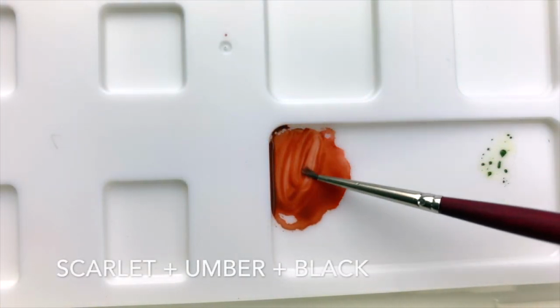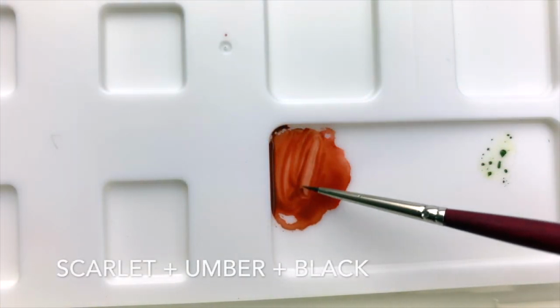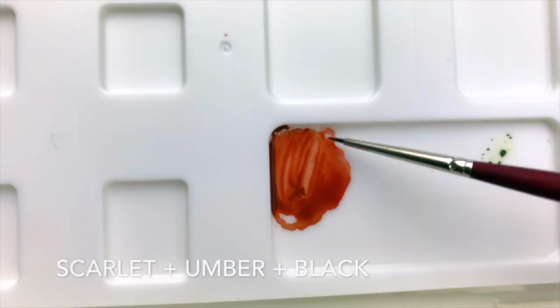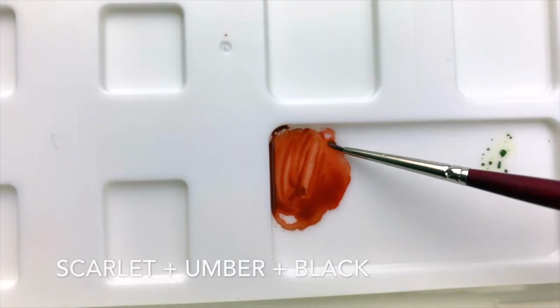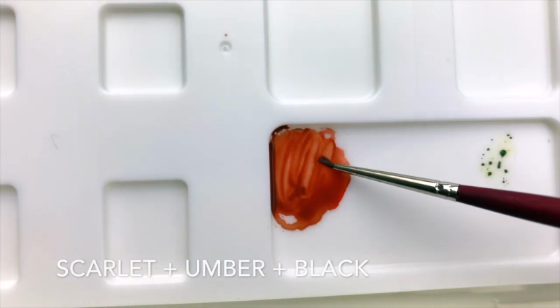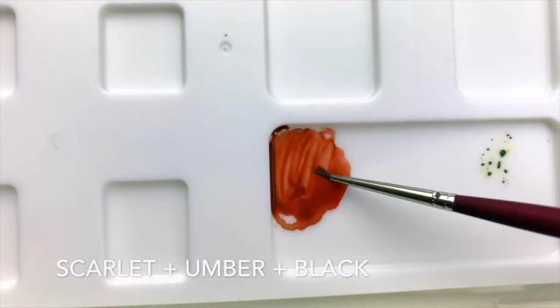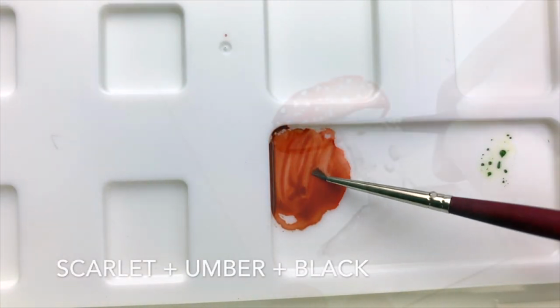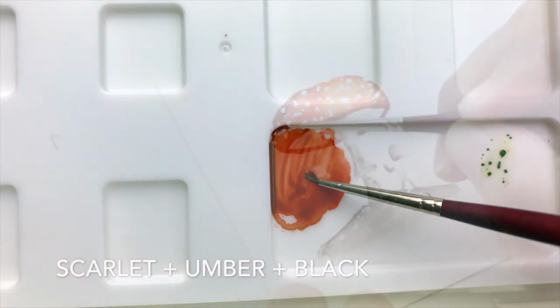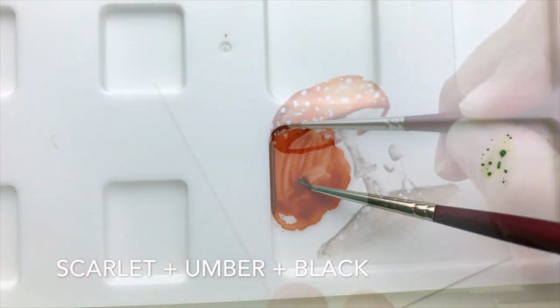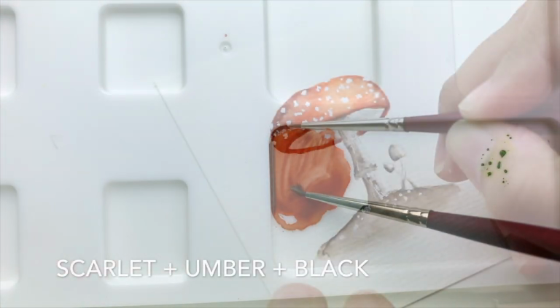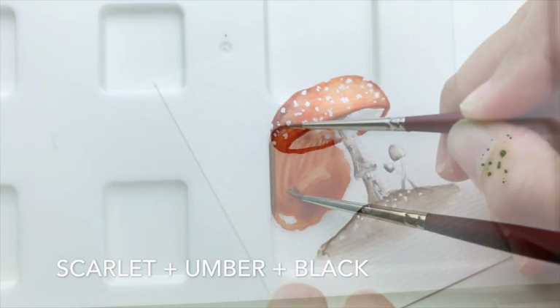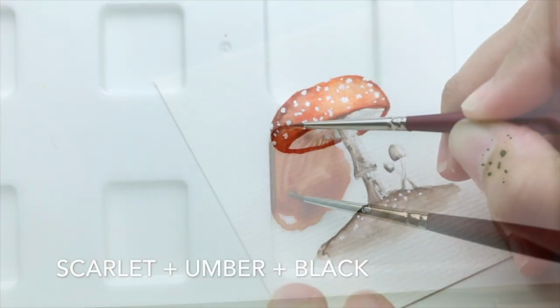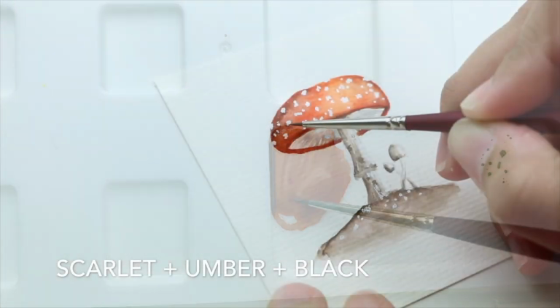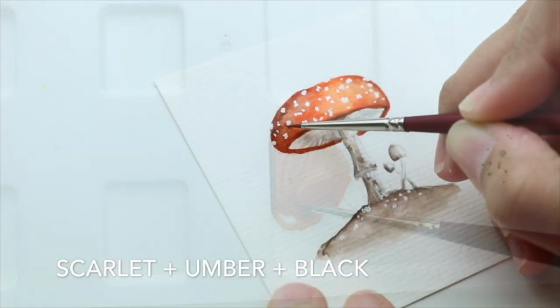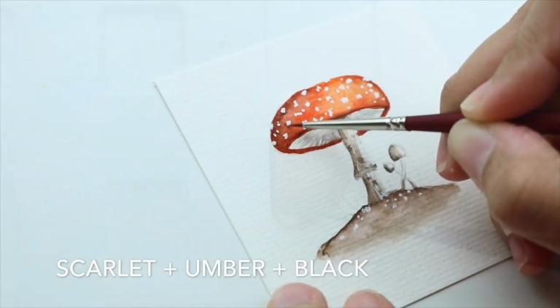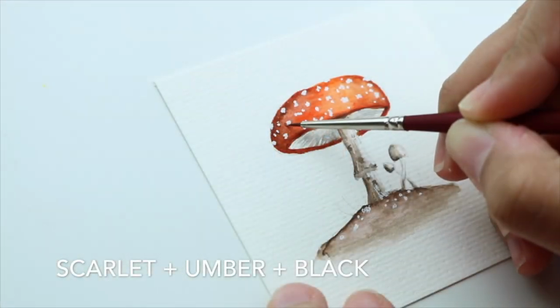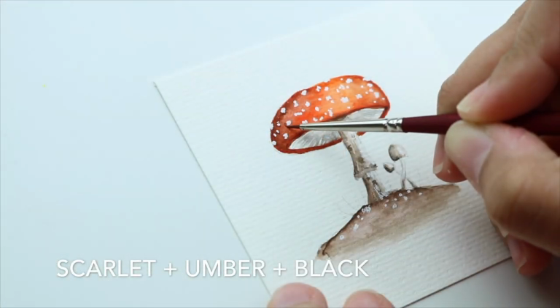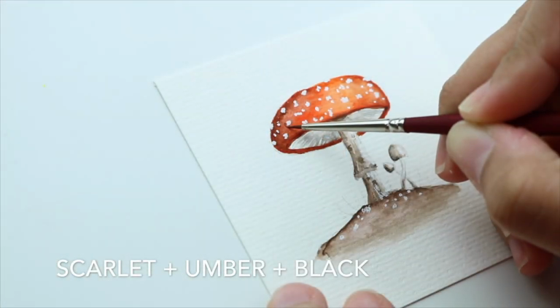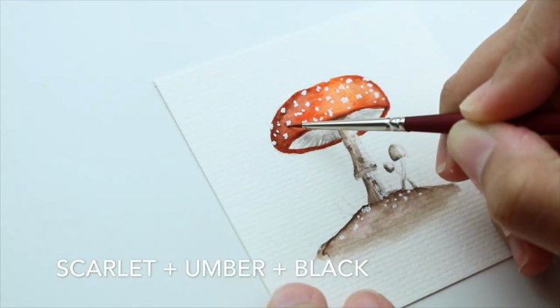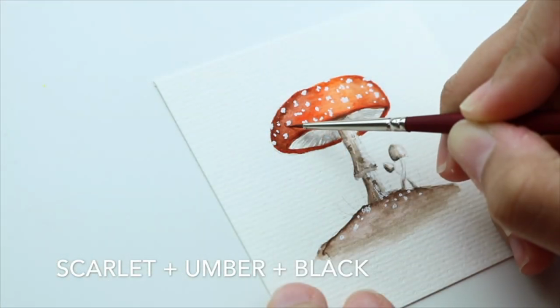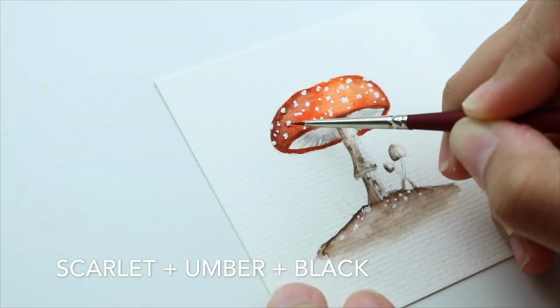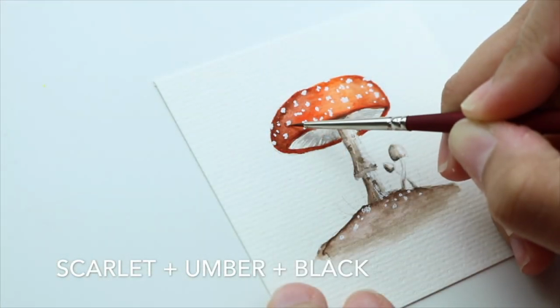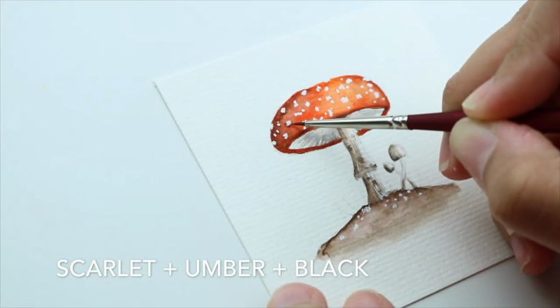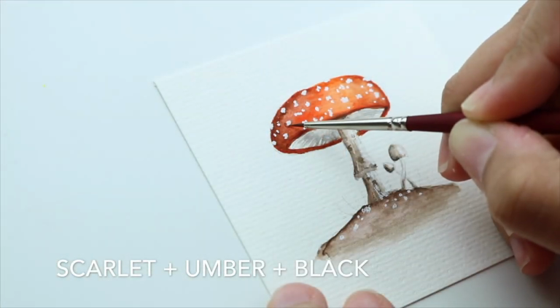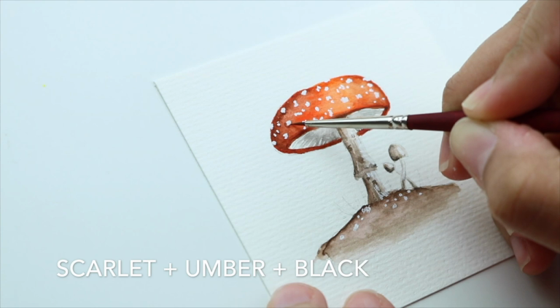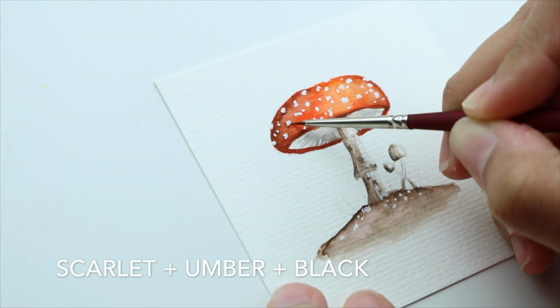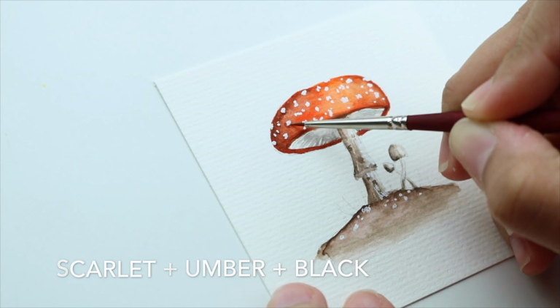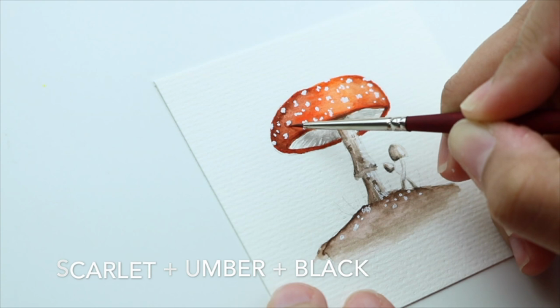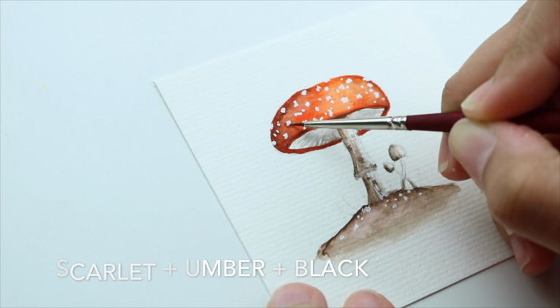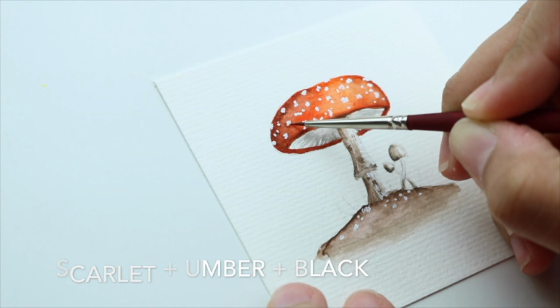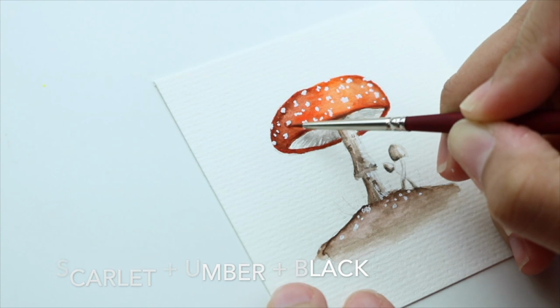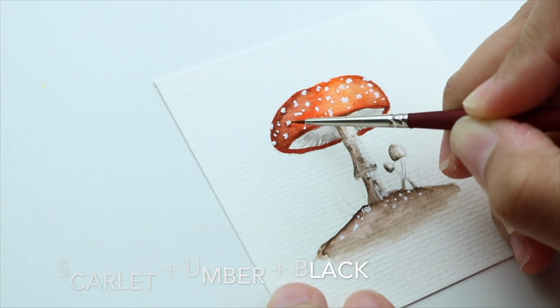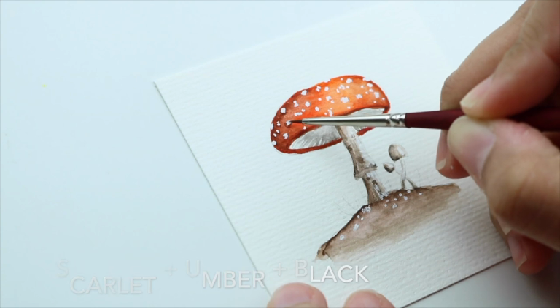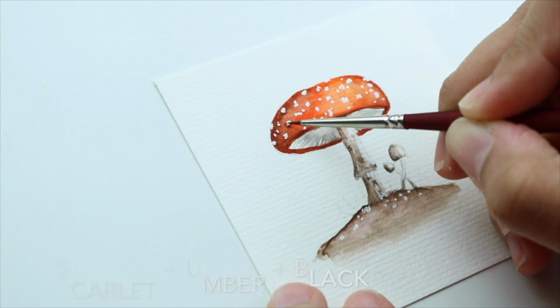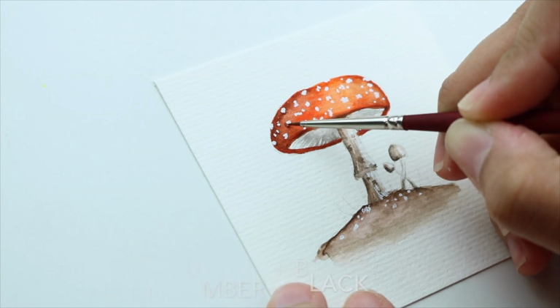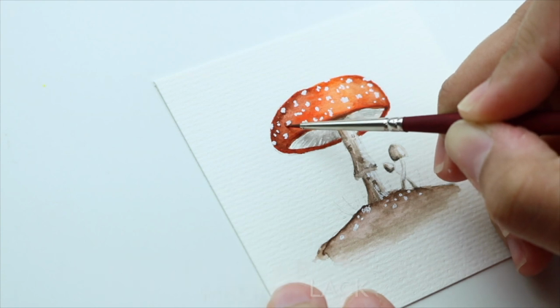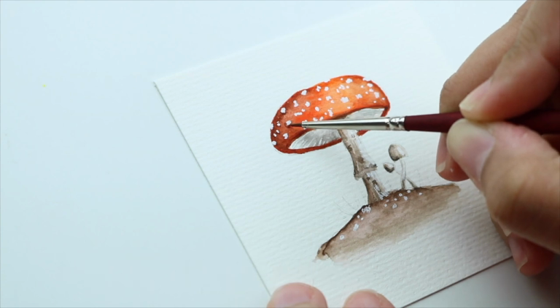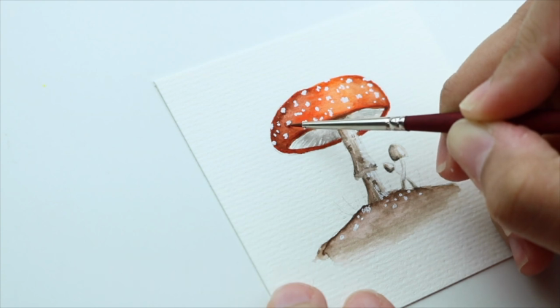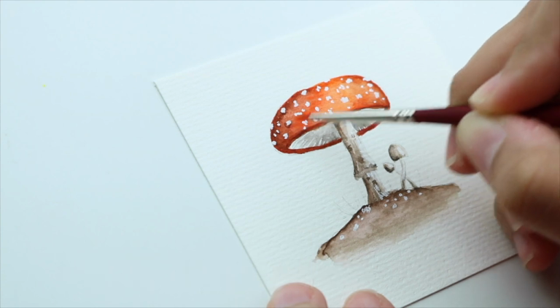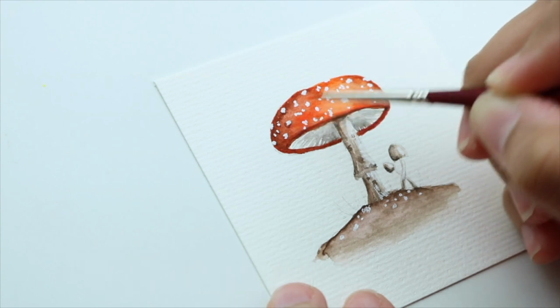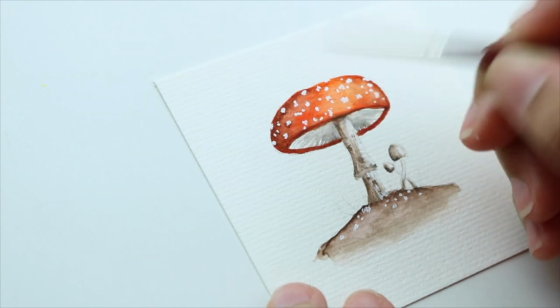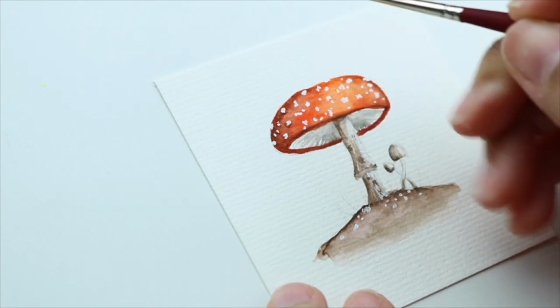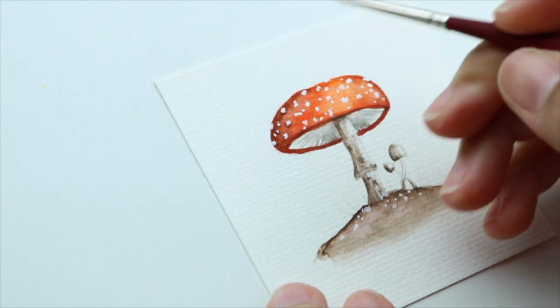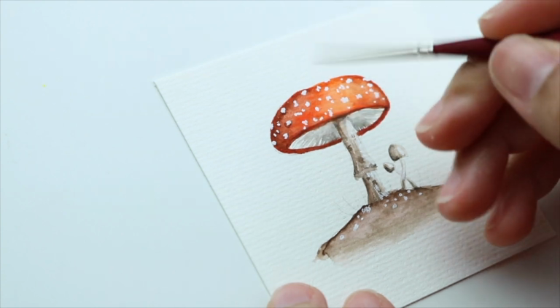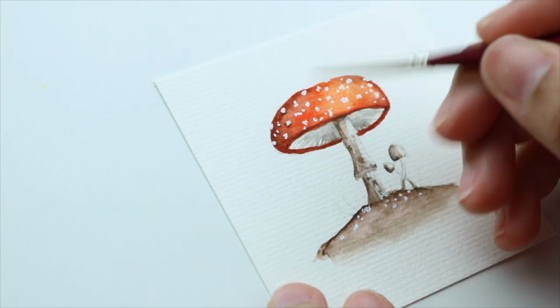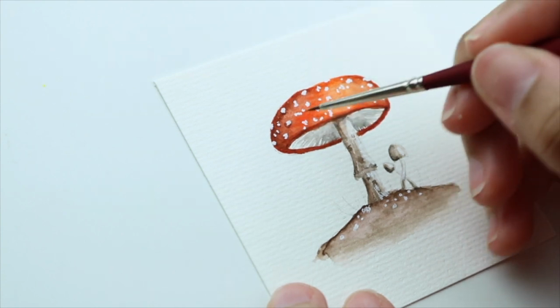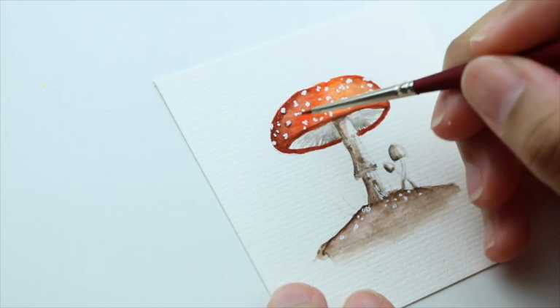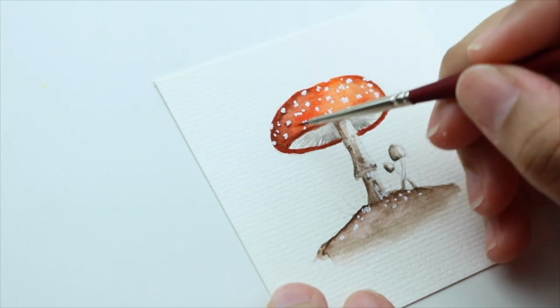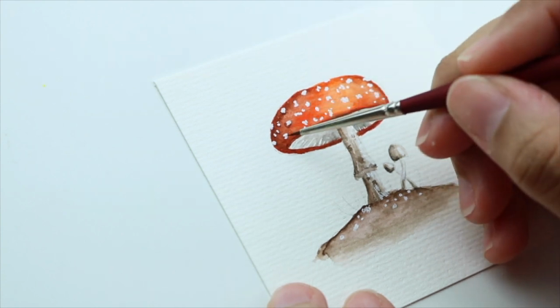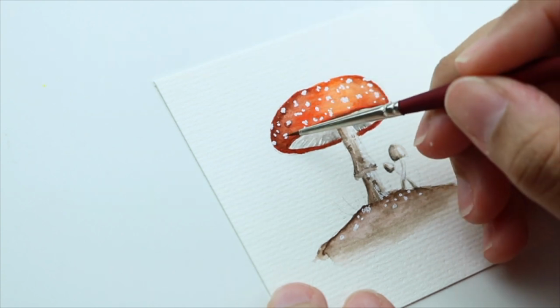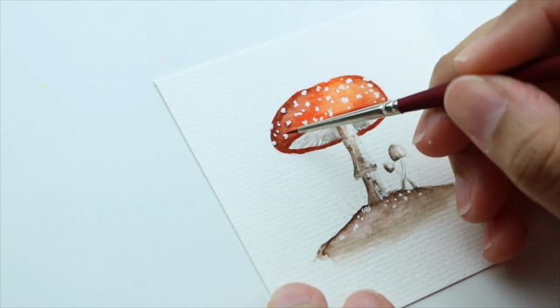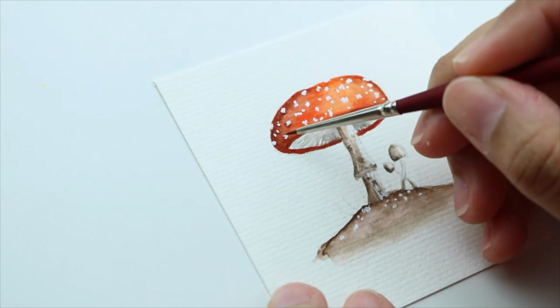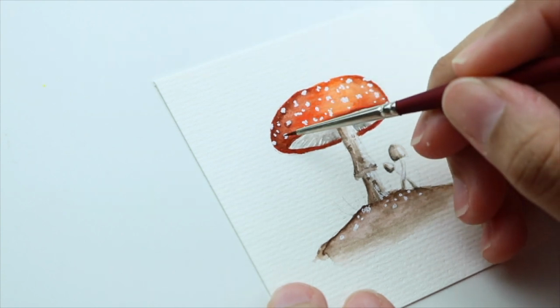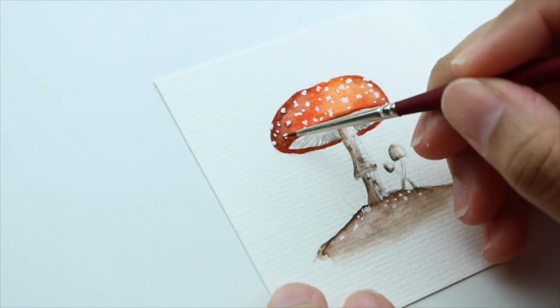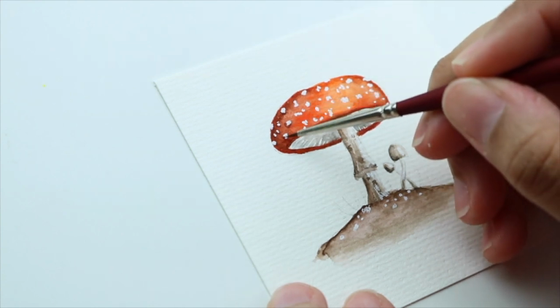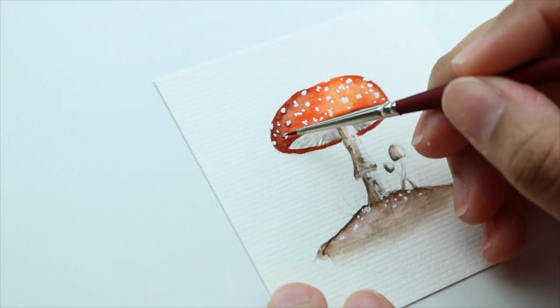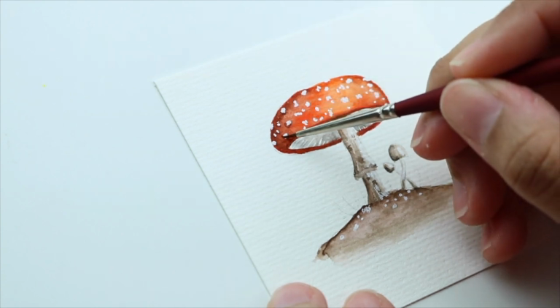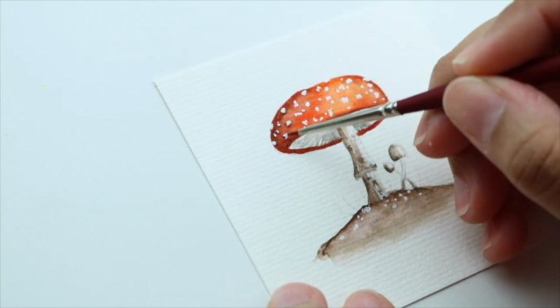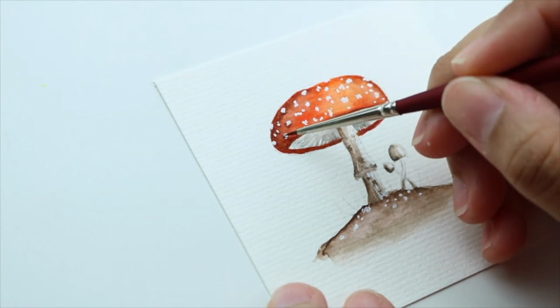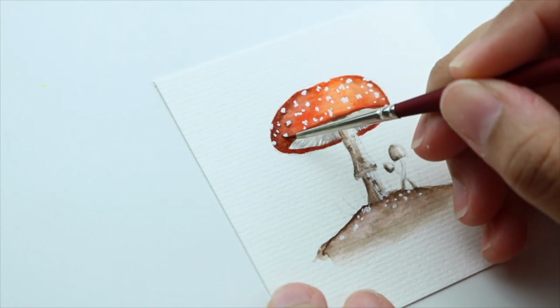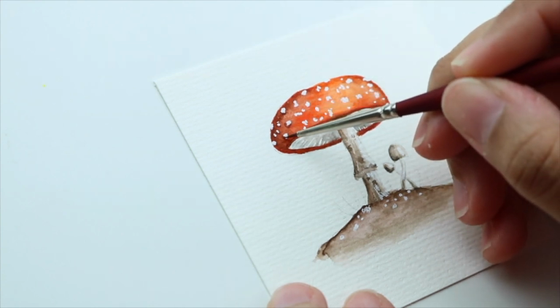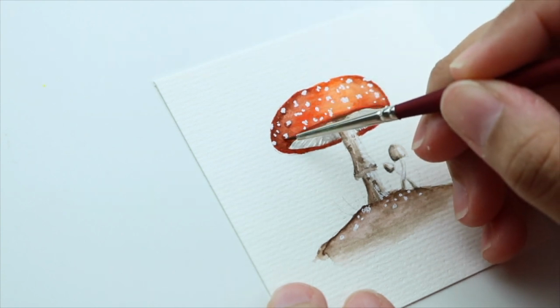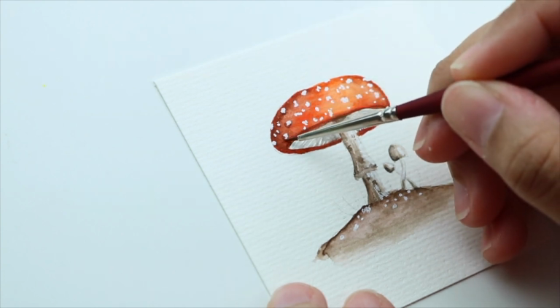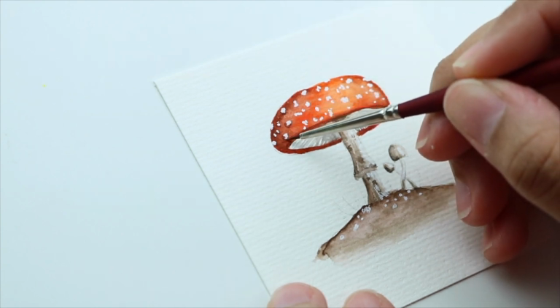To create even more depth I'm adding a mix of Scarlett, umber, and black underneath the white dots.